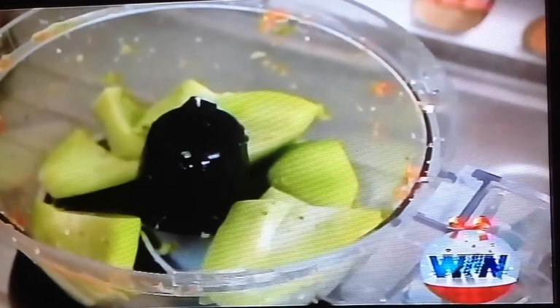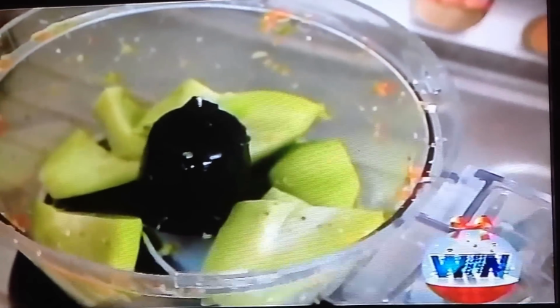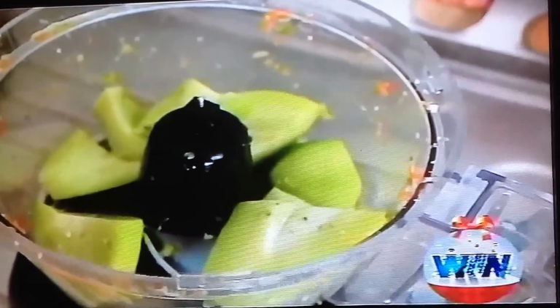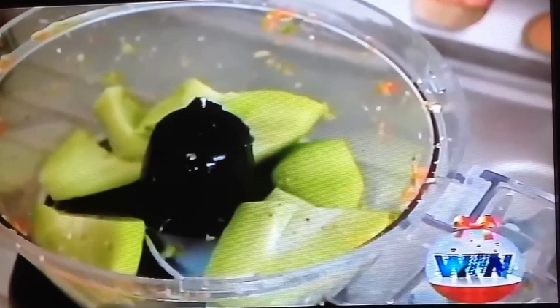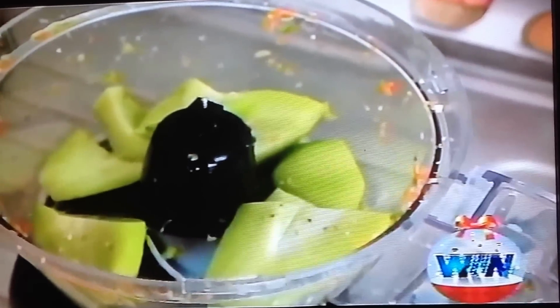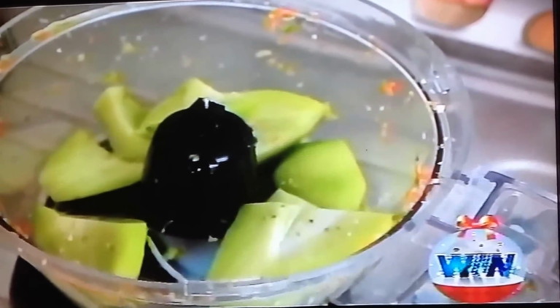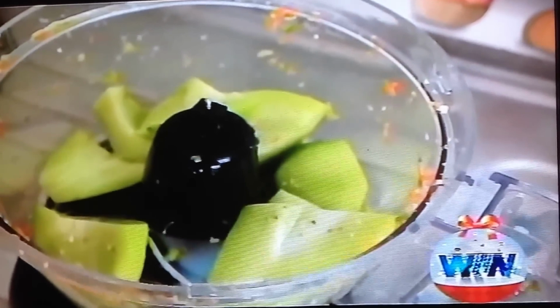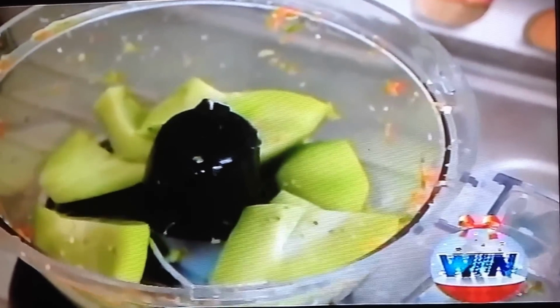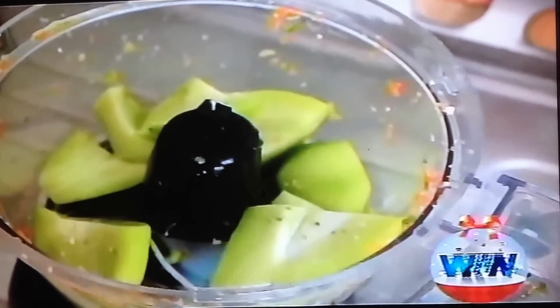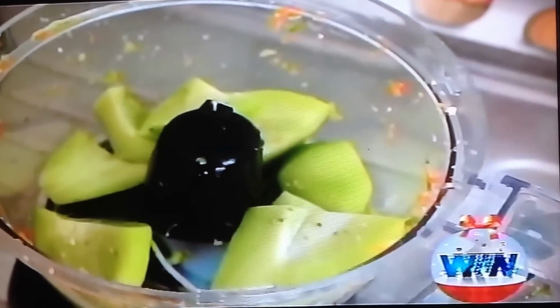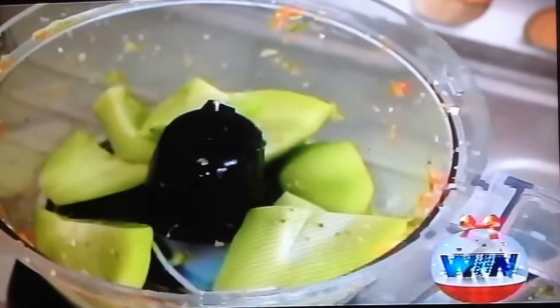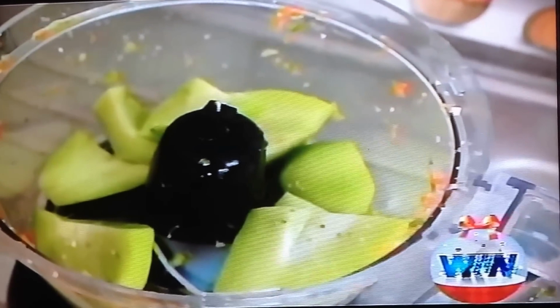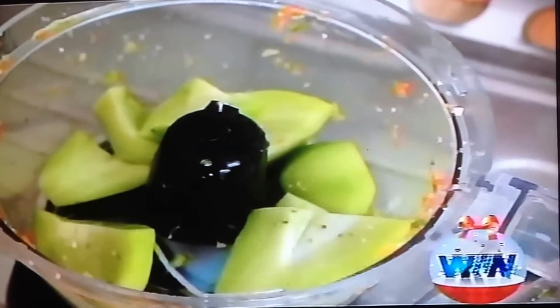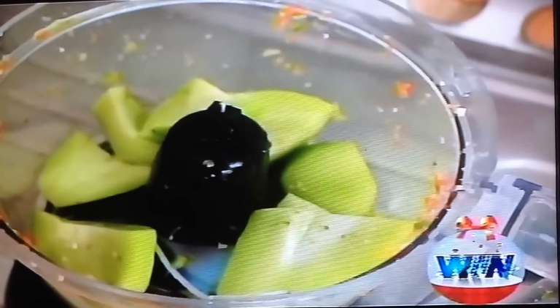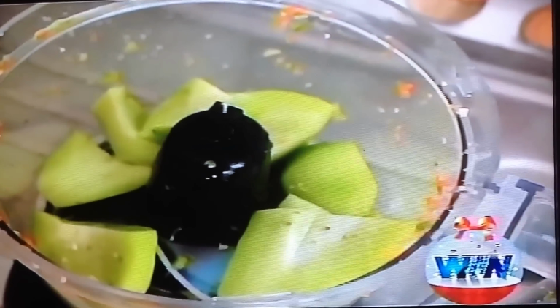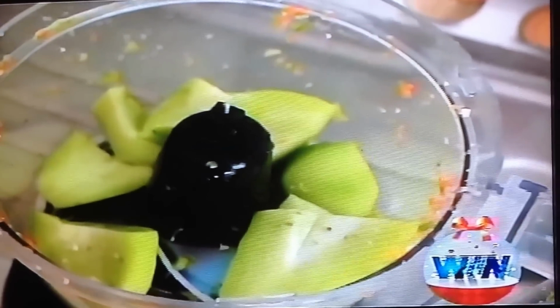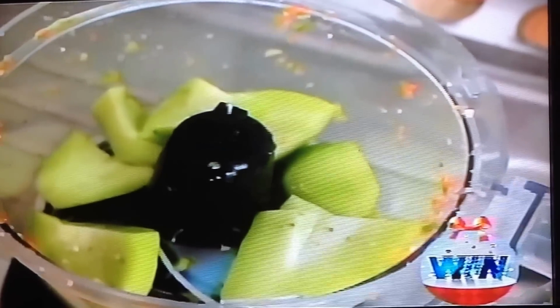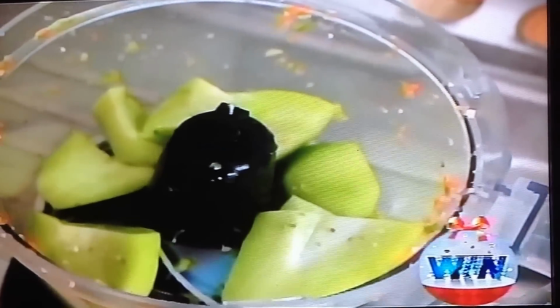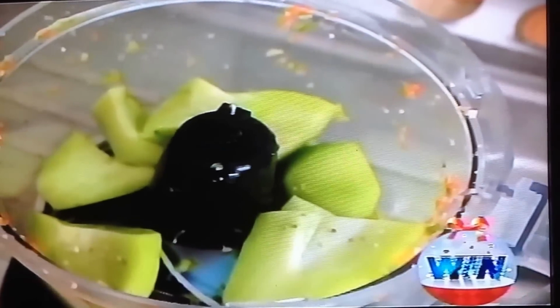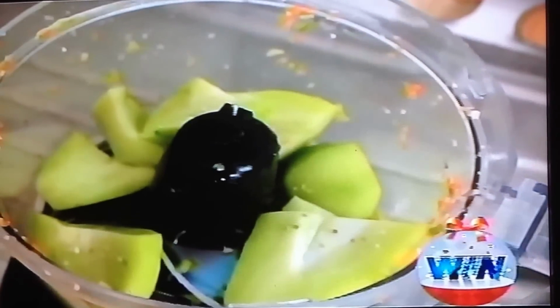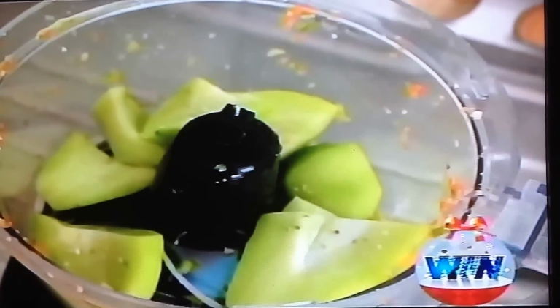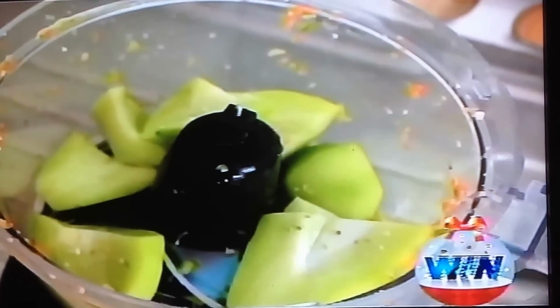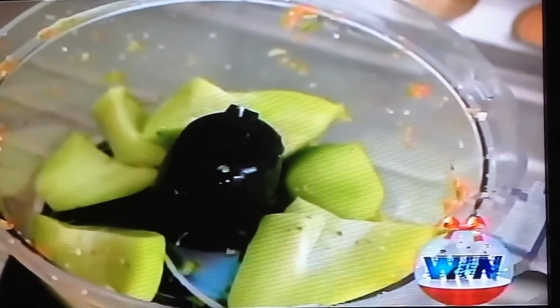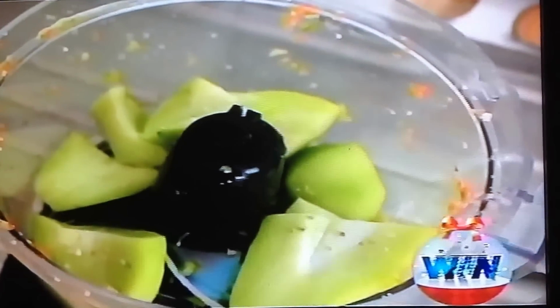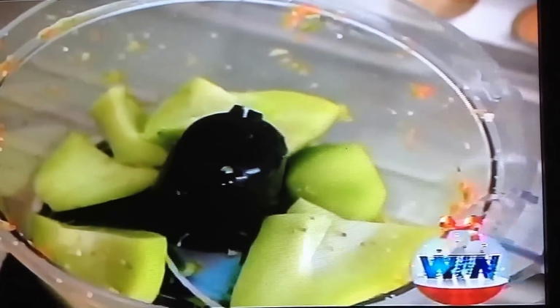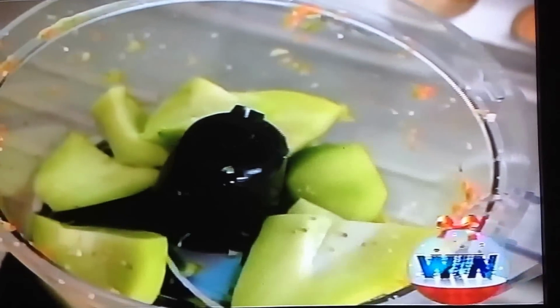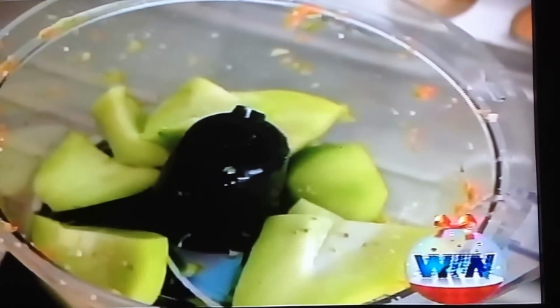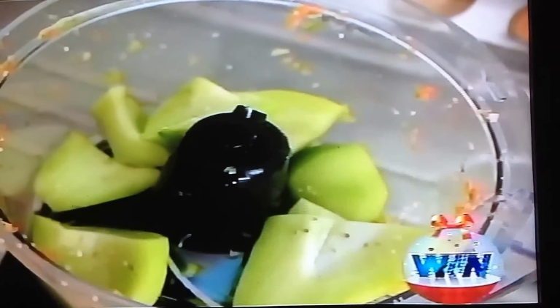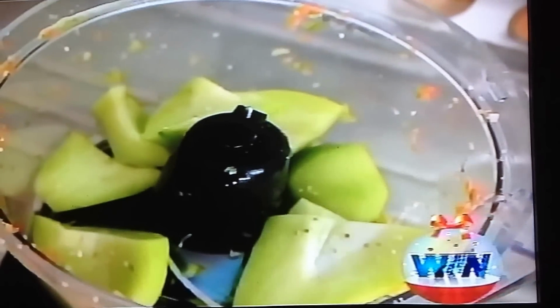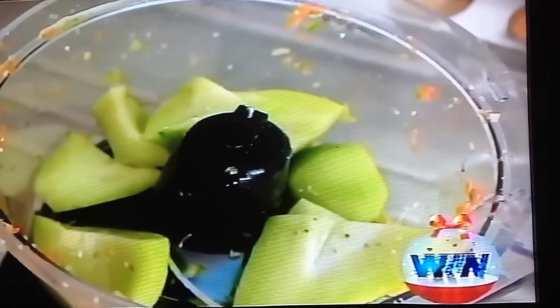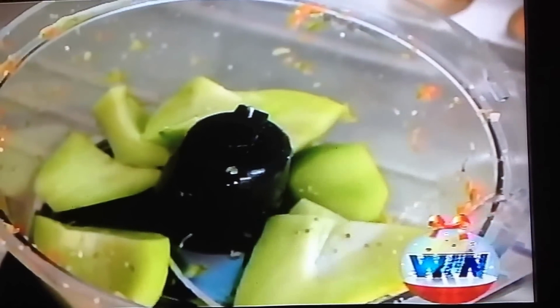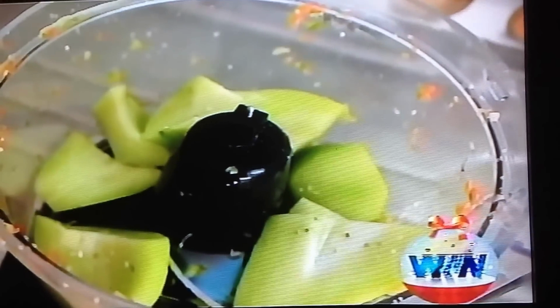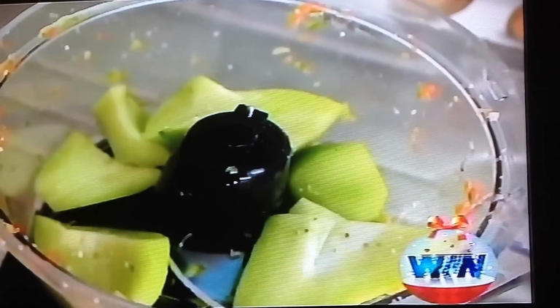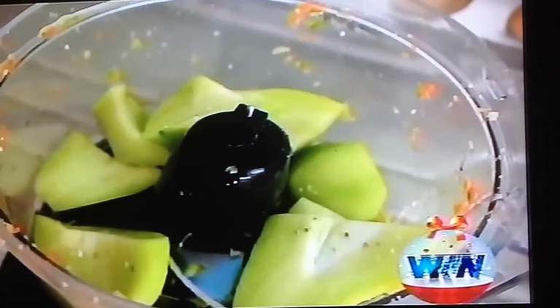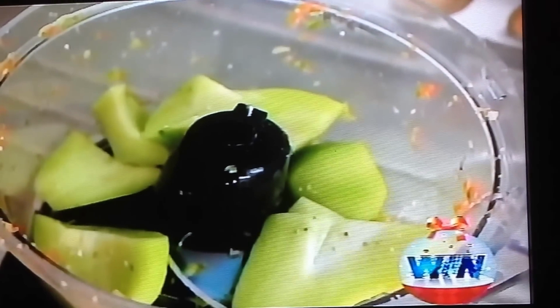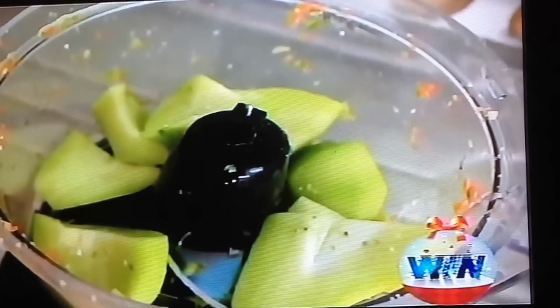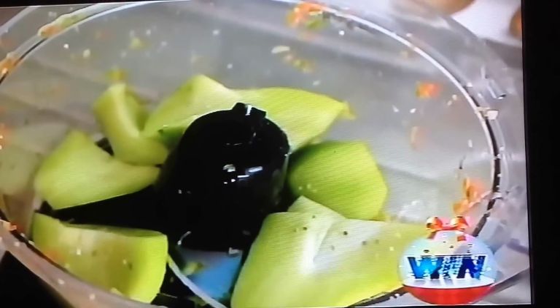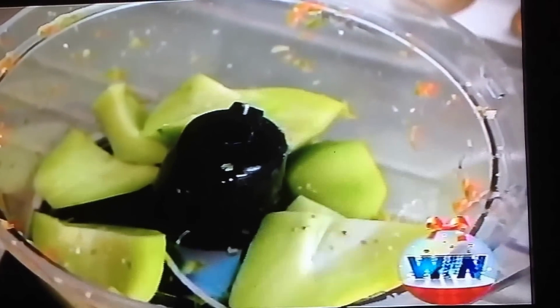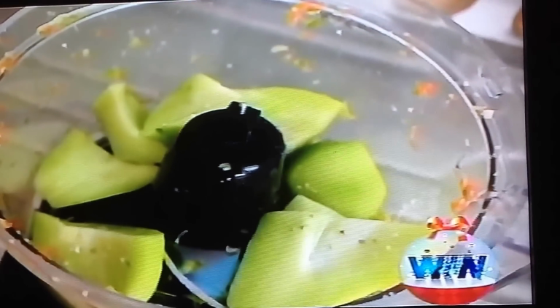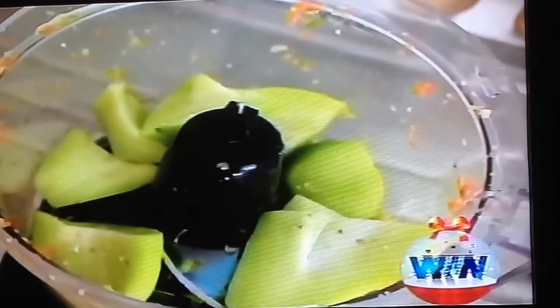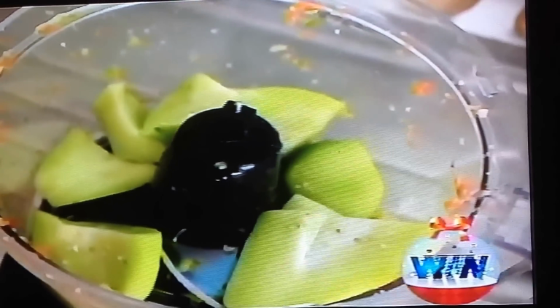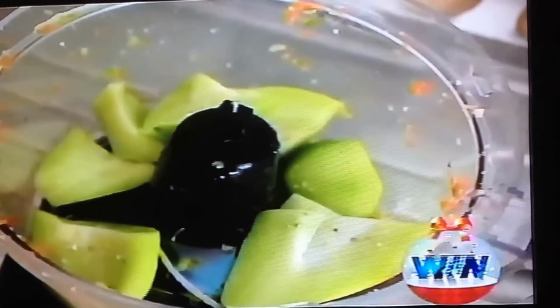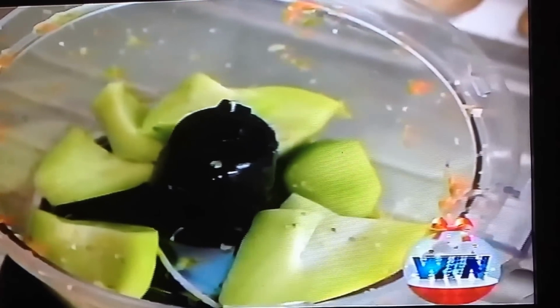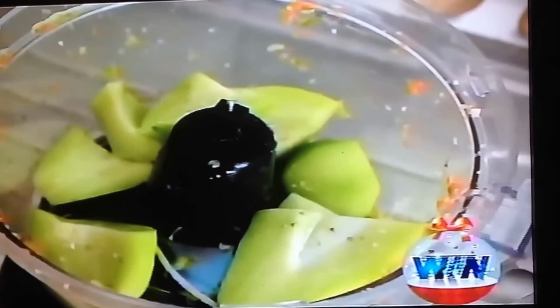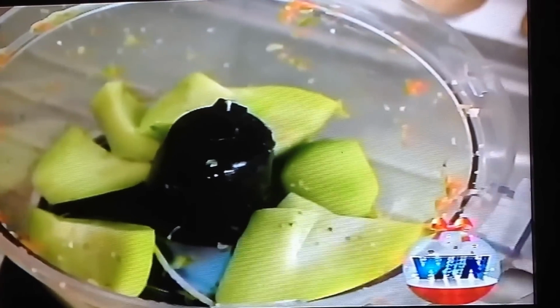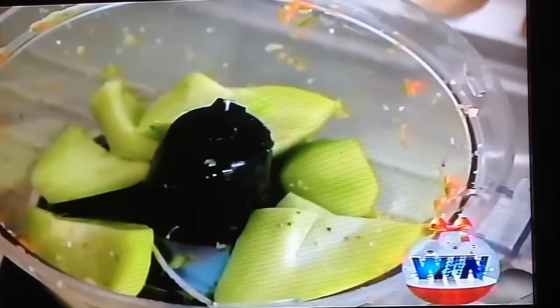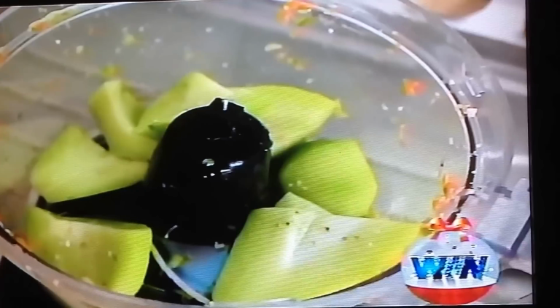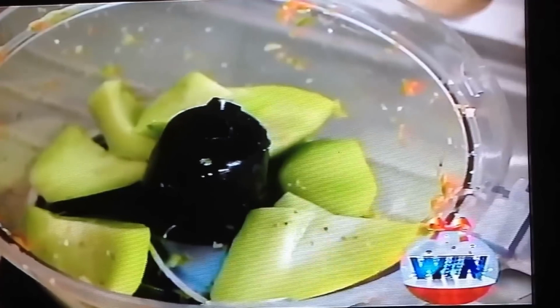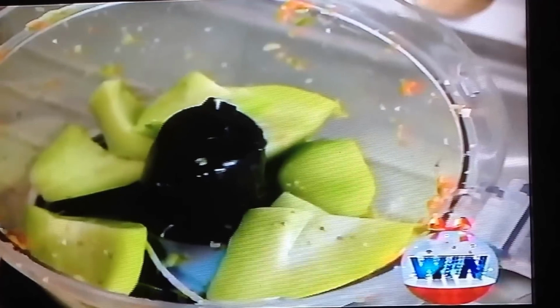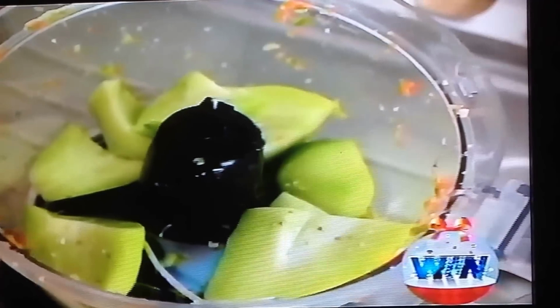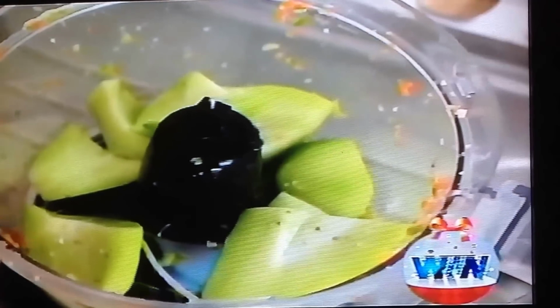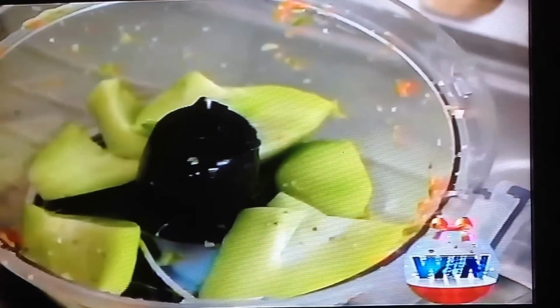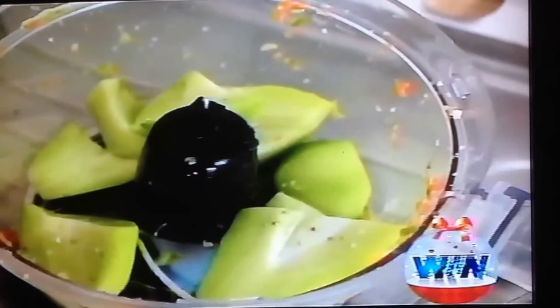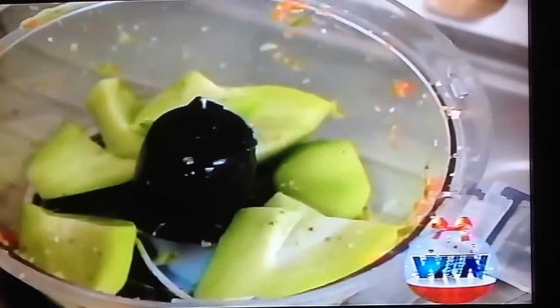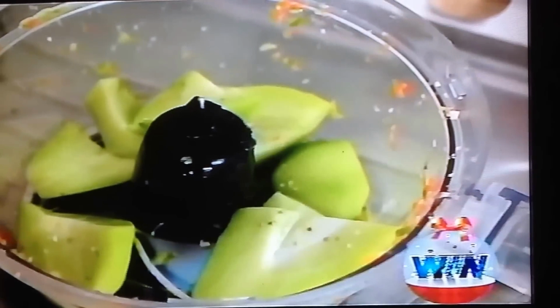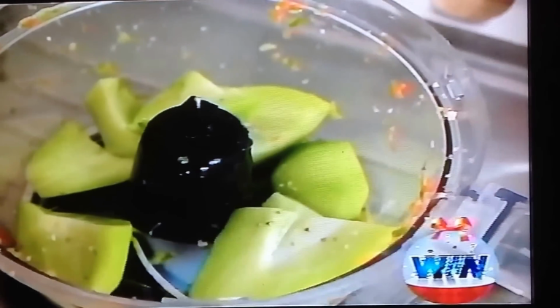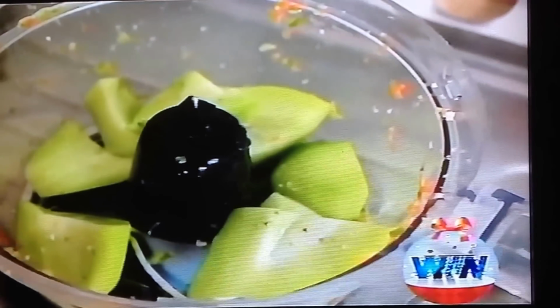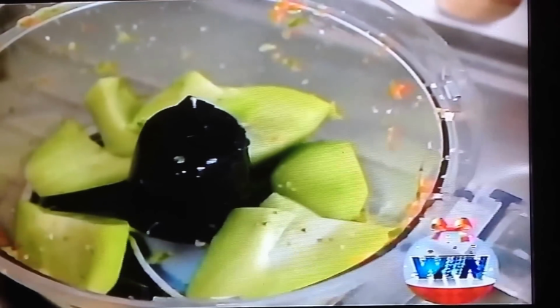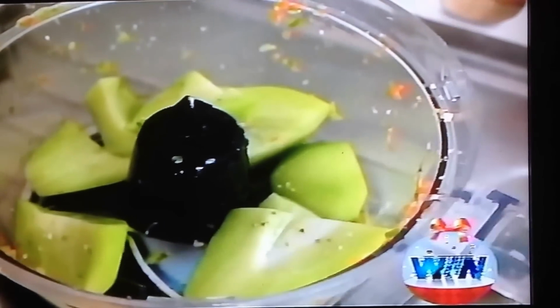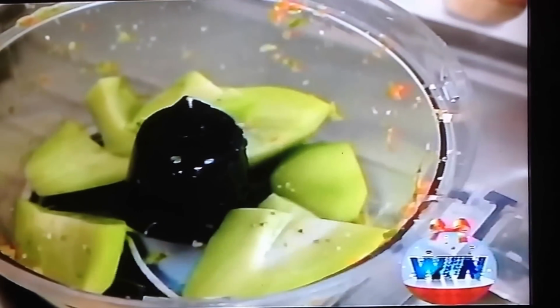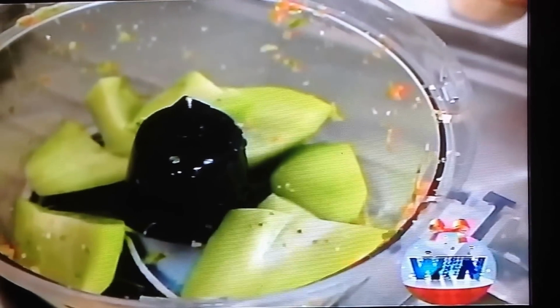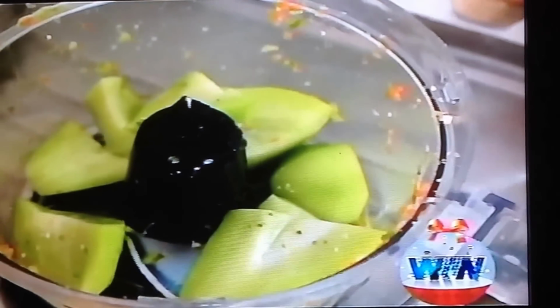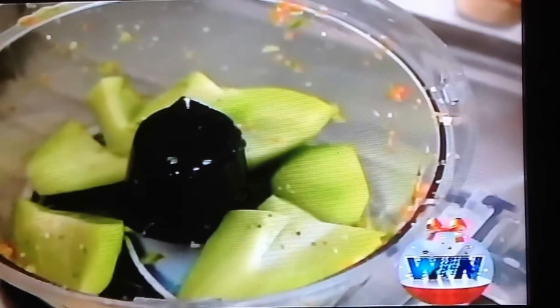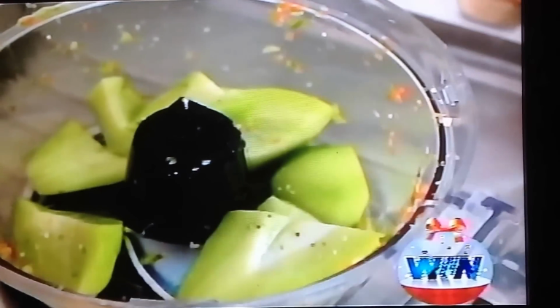They absorb well, because what you want with the chow-chow is that the flavors absorb into the pieces of fruit and vegetables.